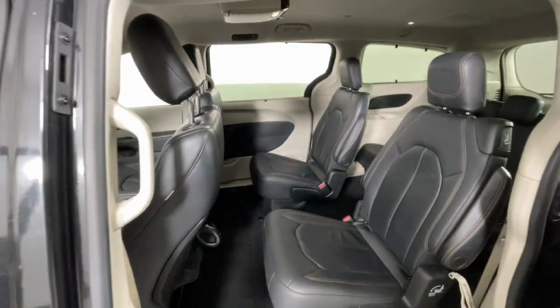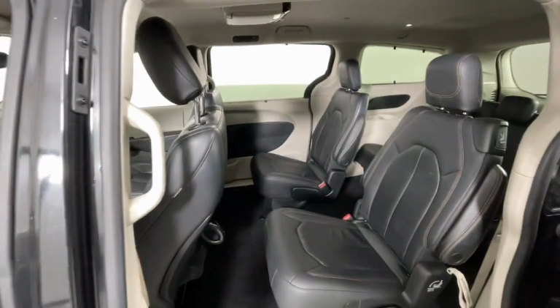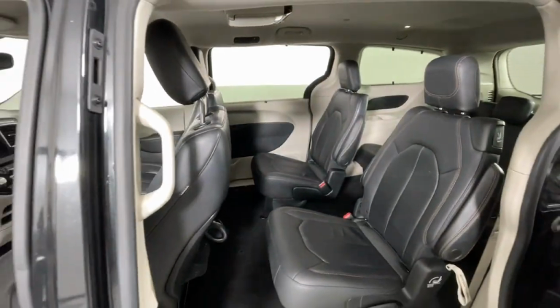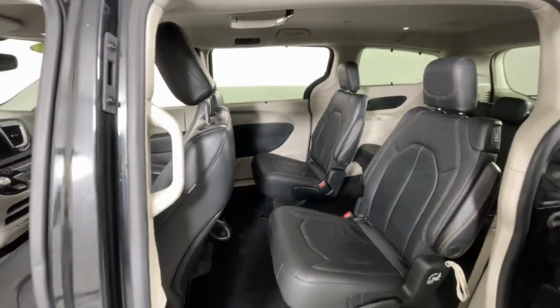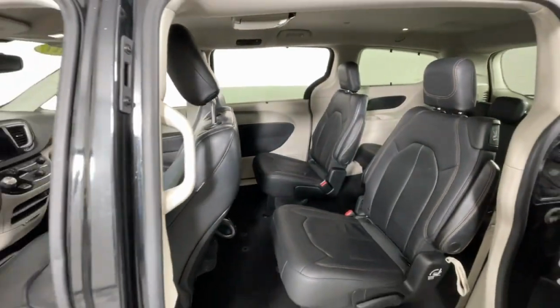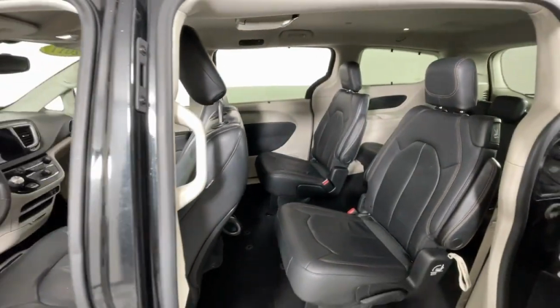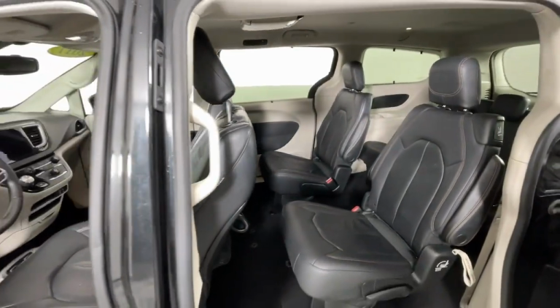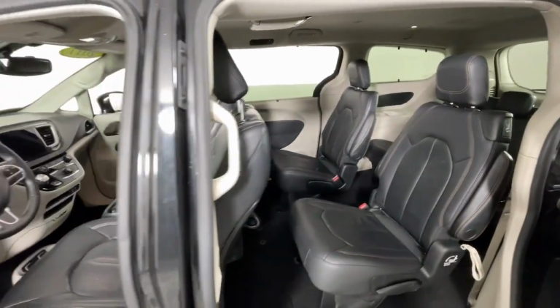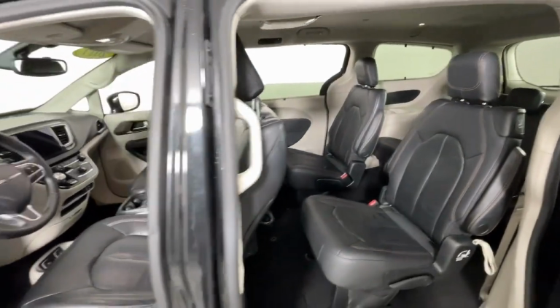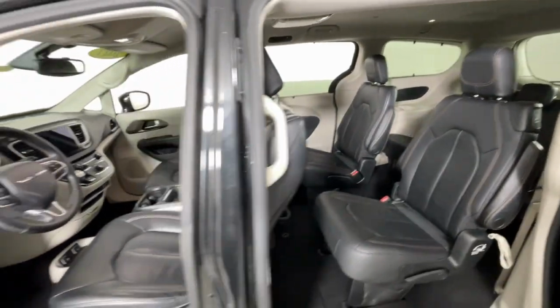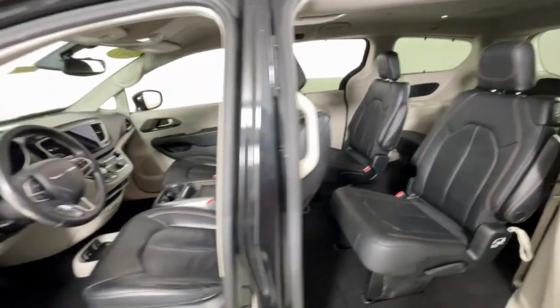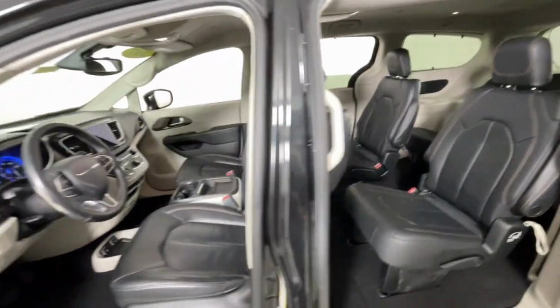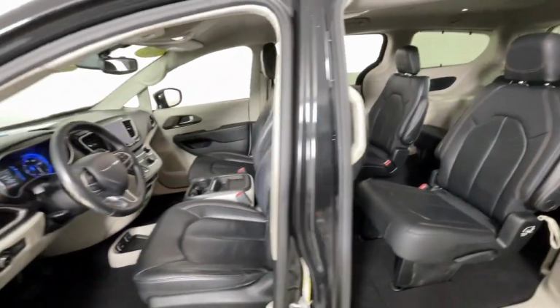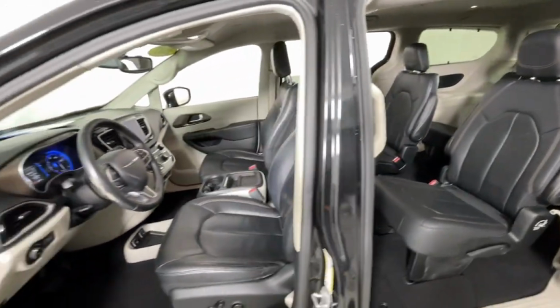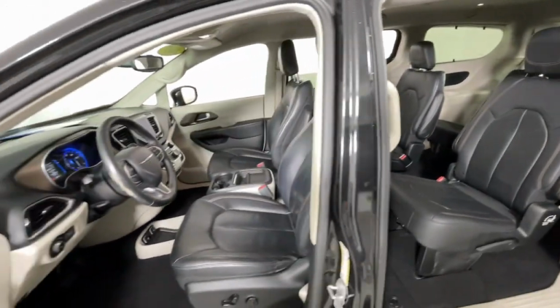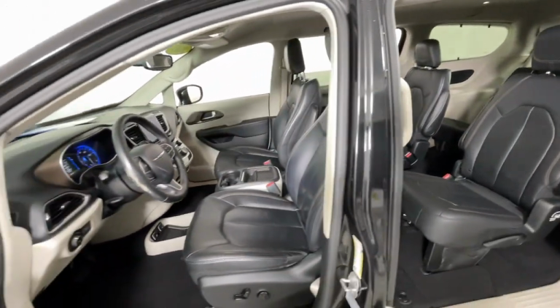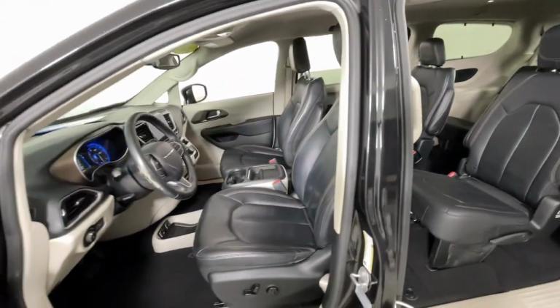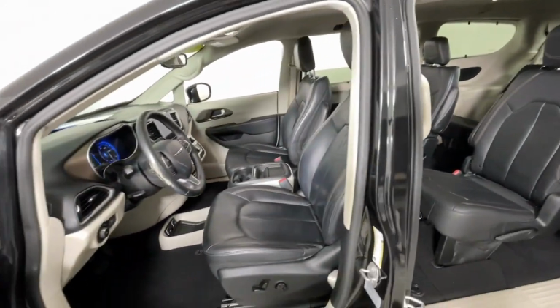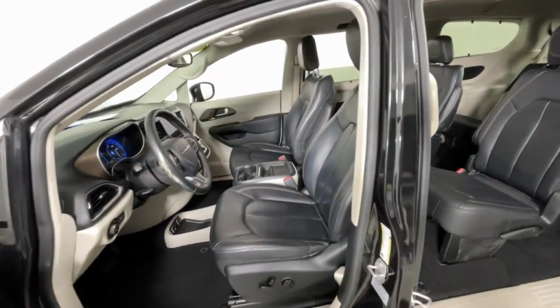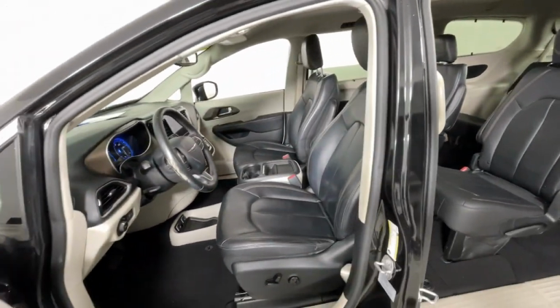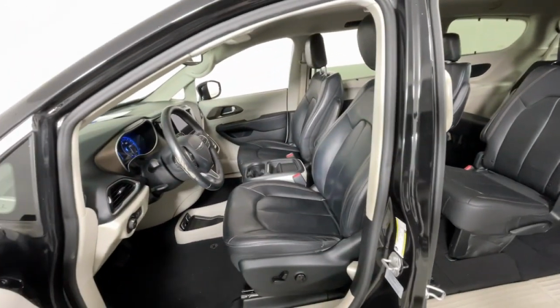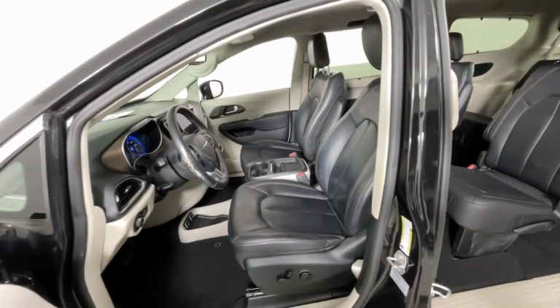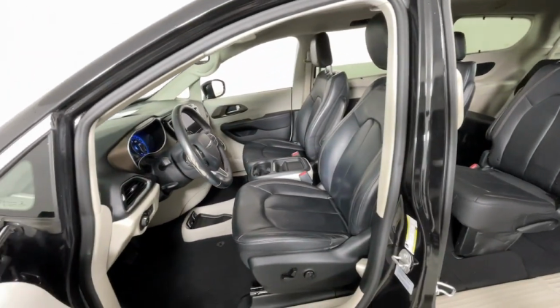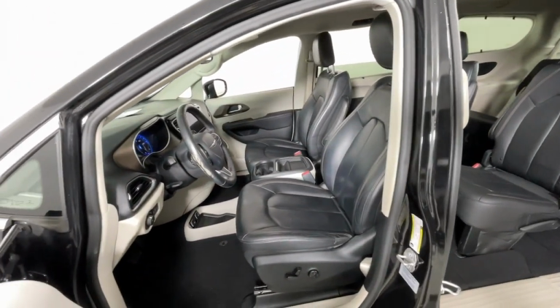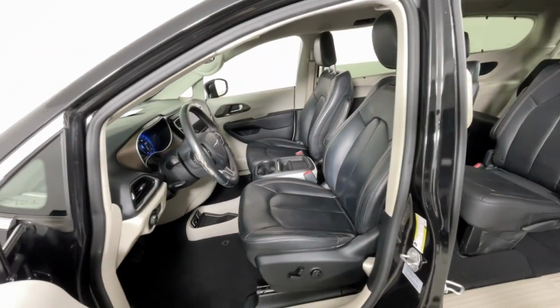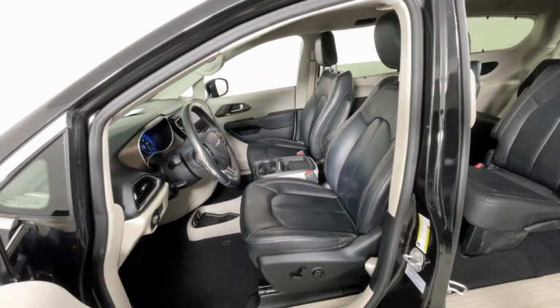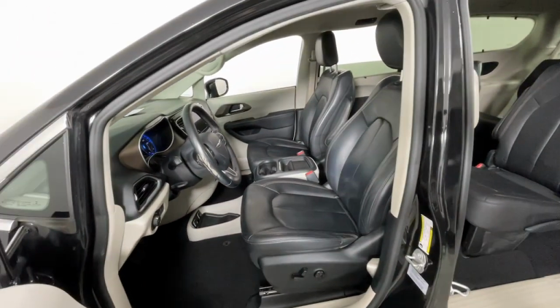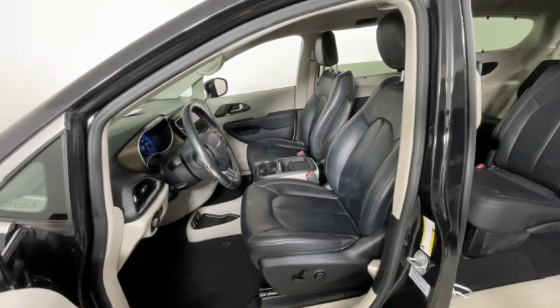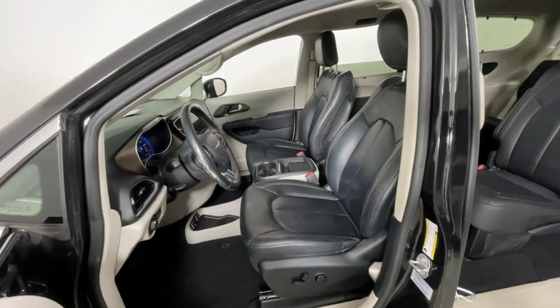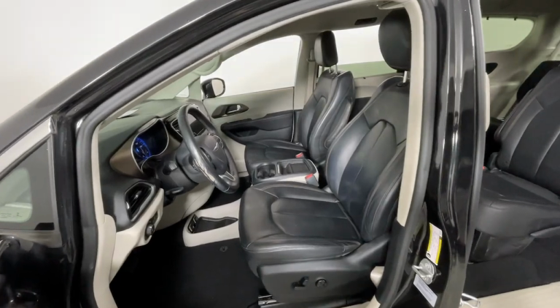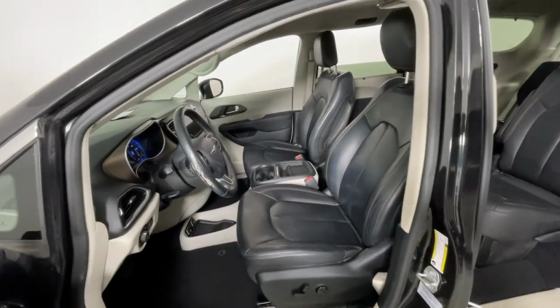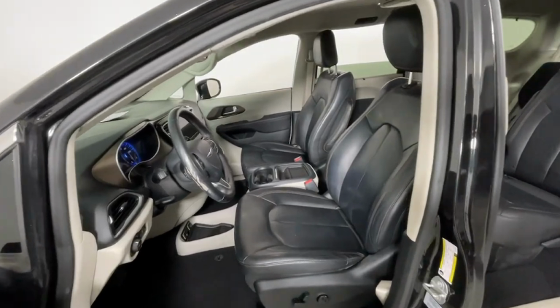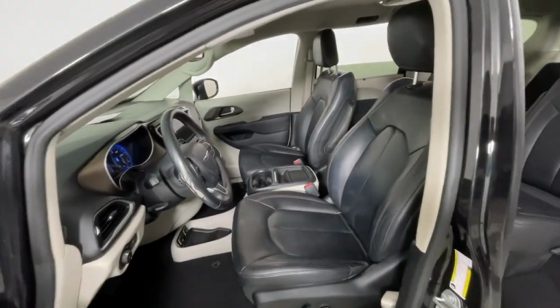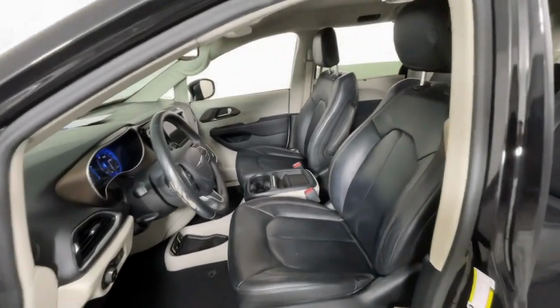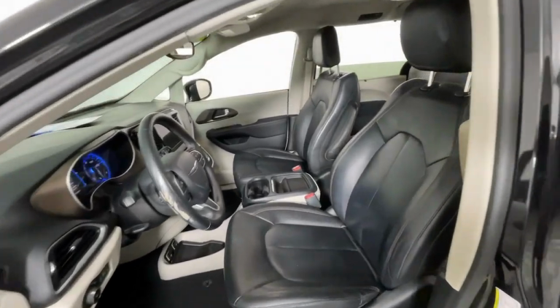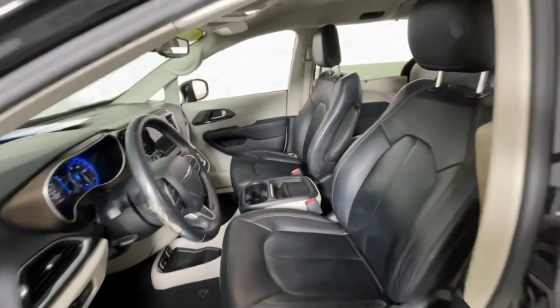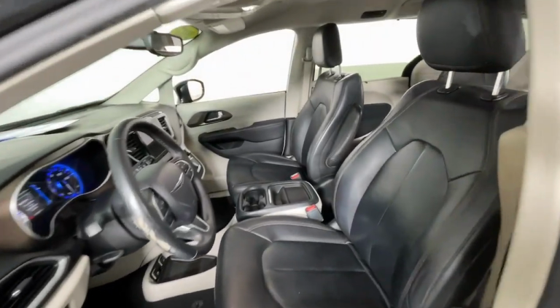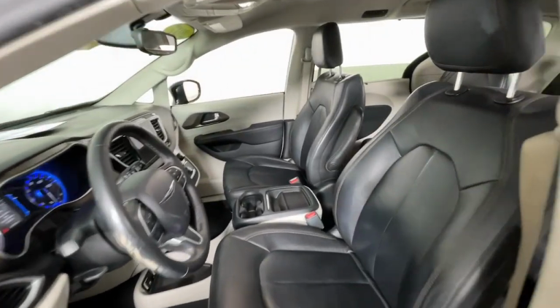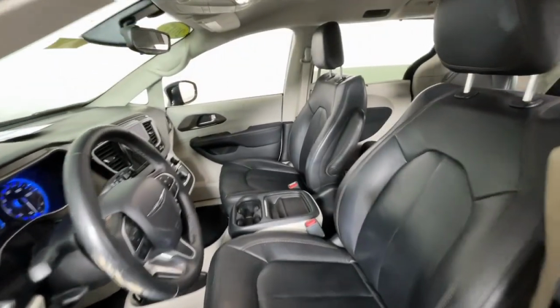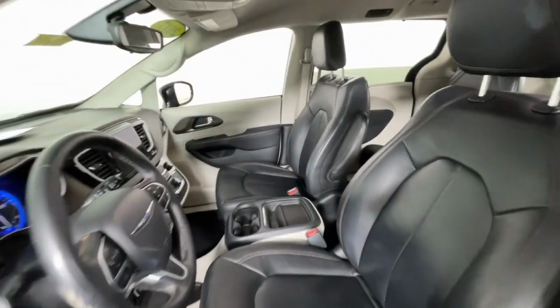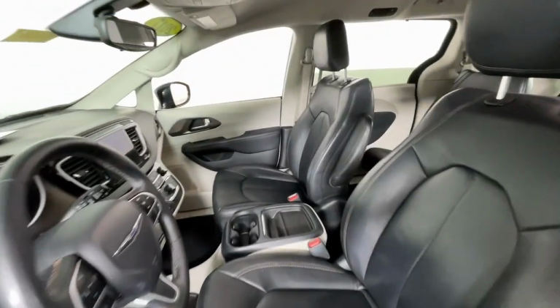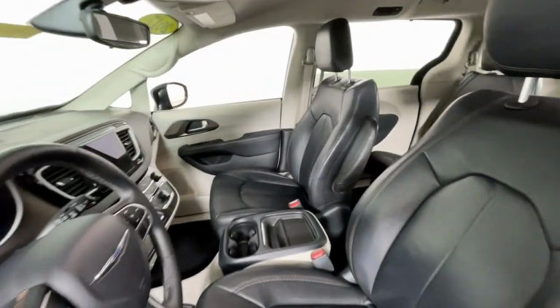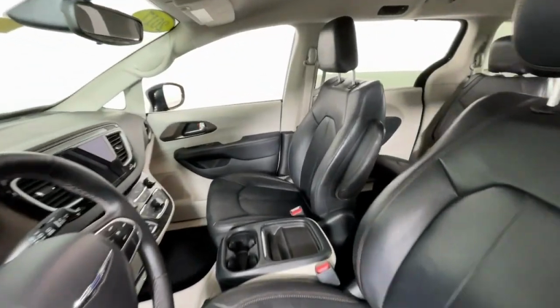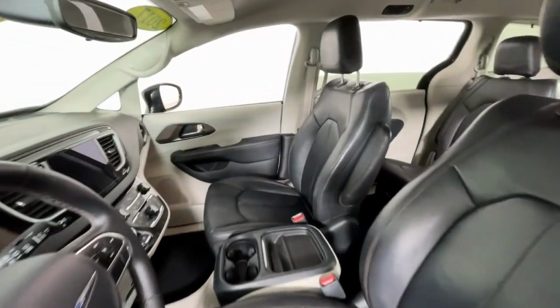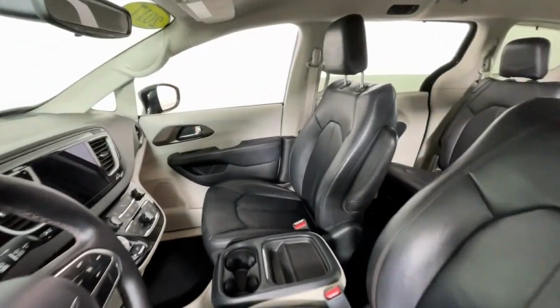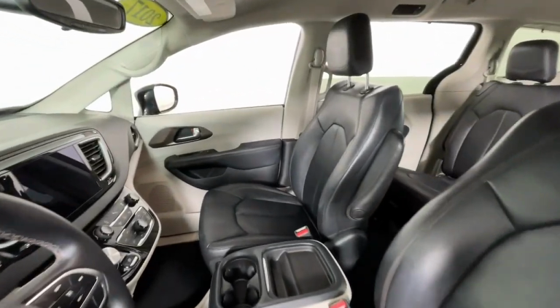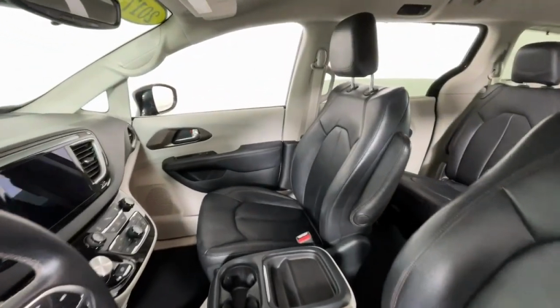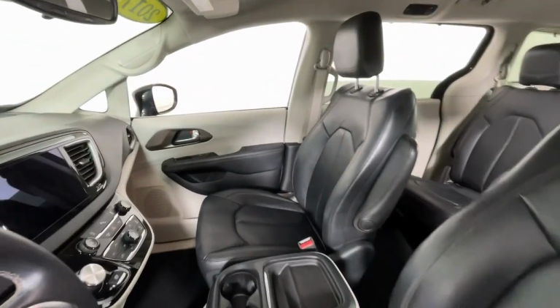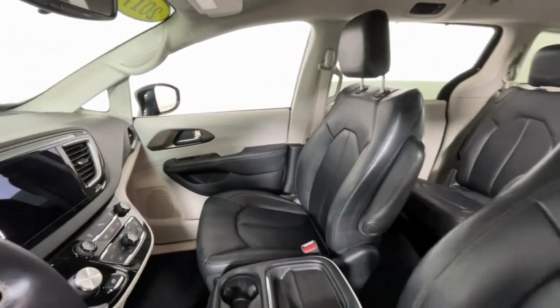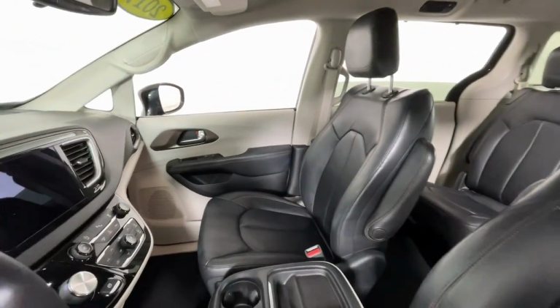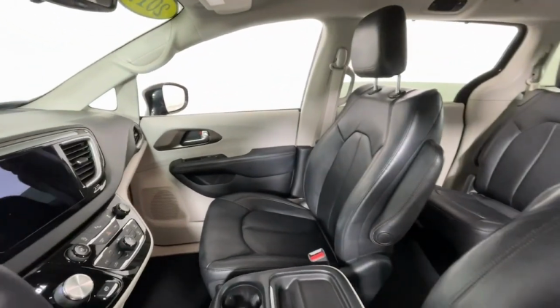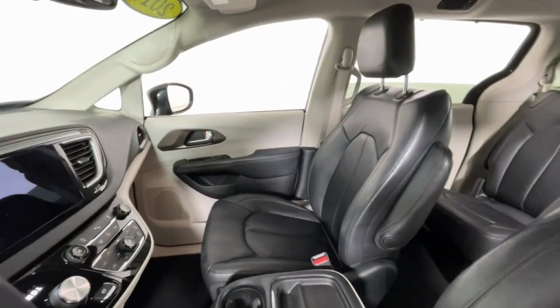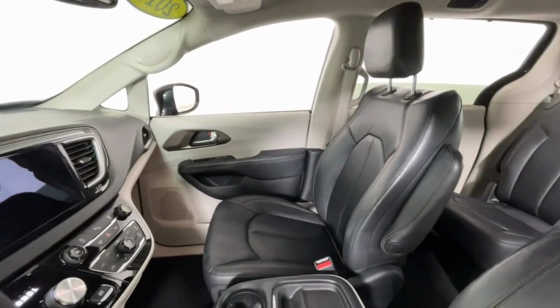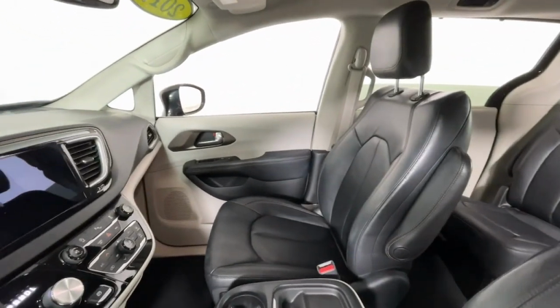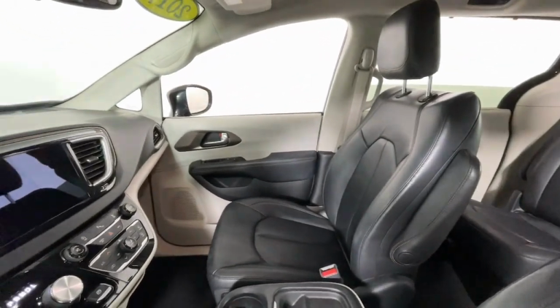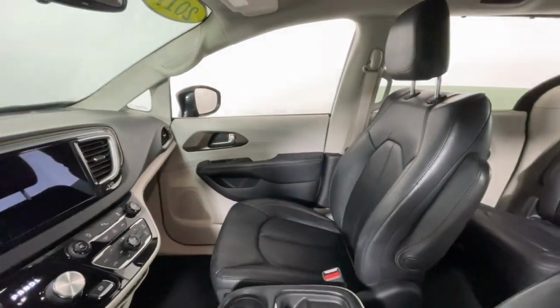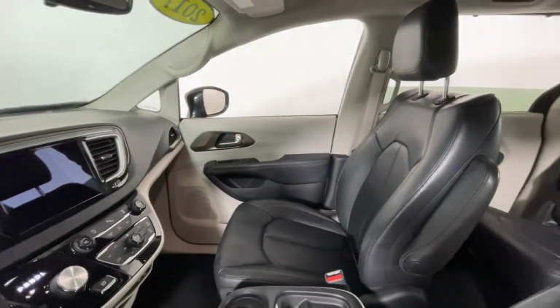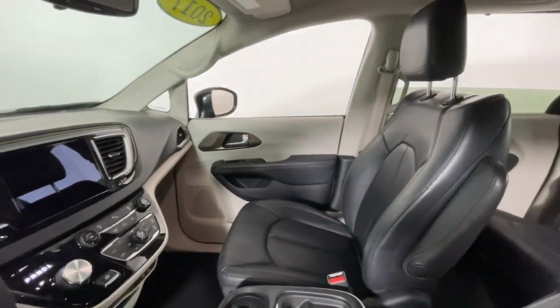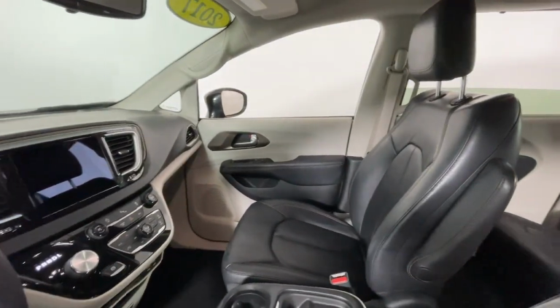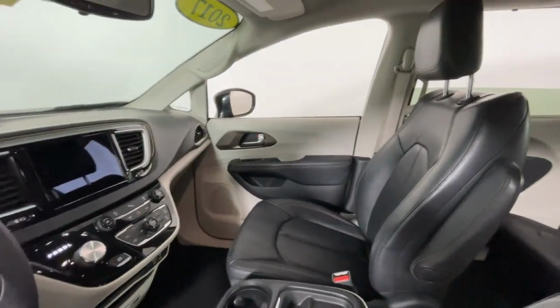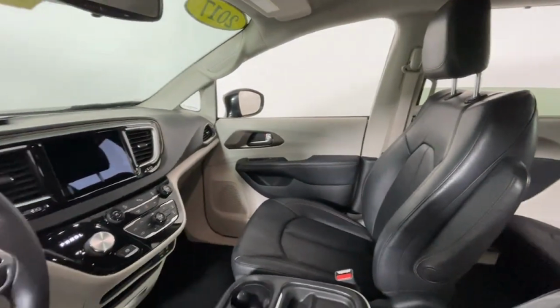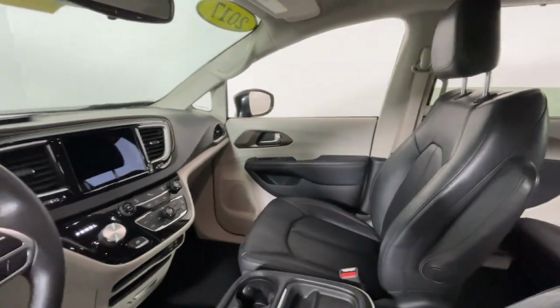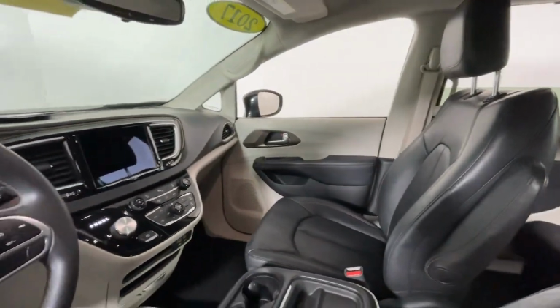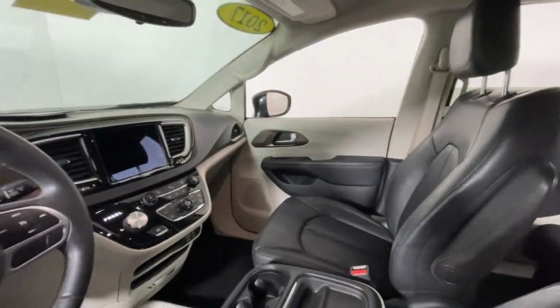Loaded with safety features and tech-focused amenities, it's powerful, quiet, agile, and offers flexible seating configurations.